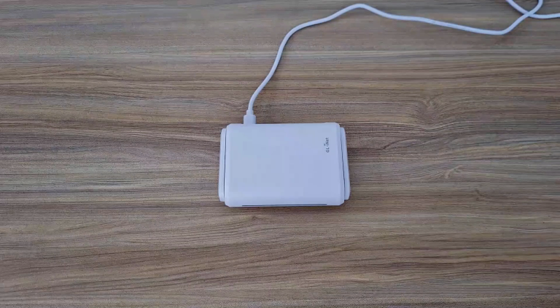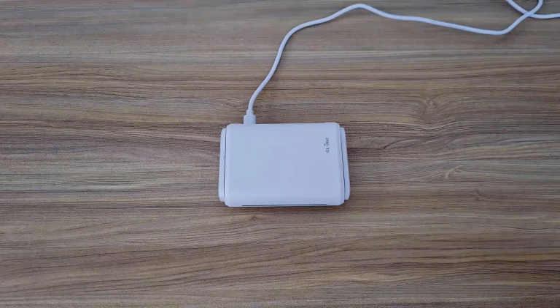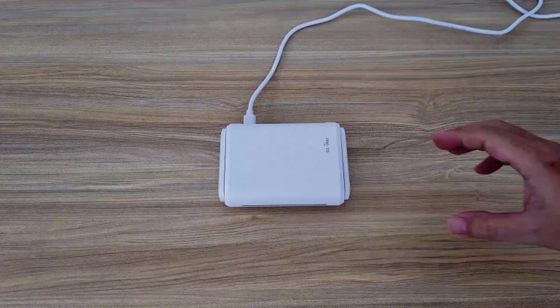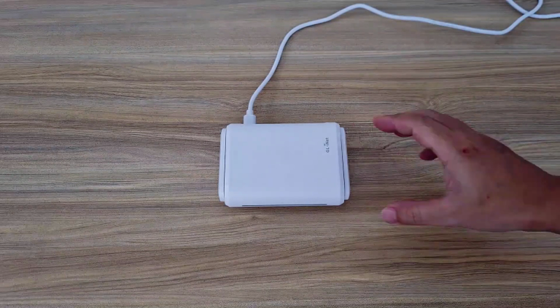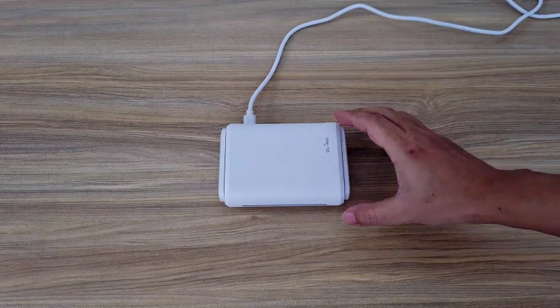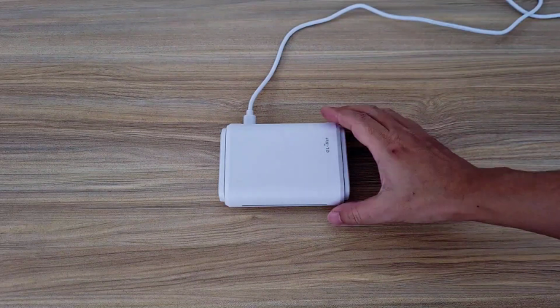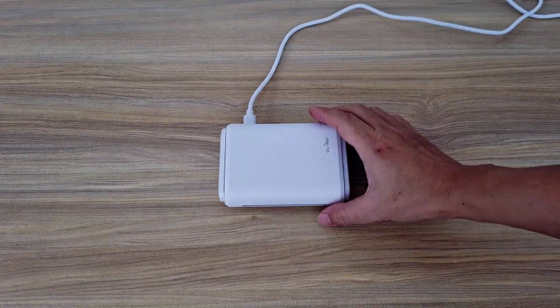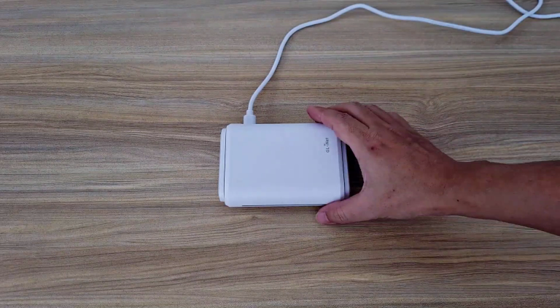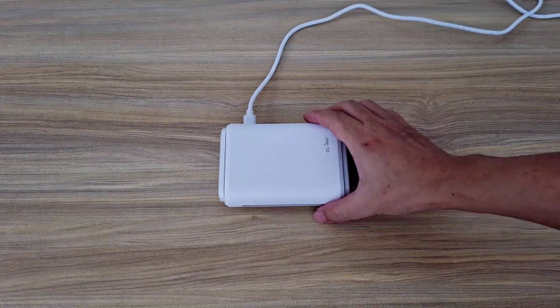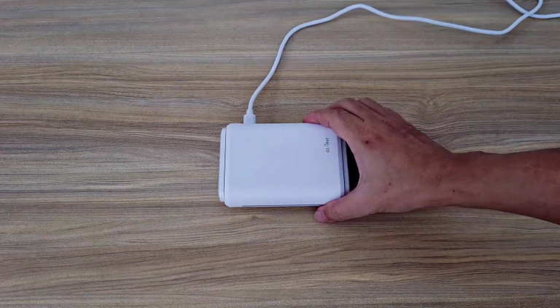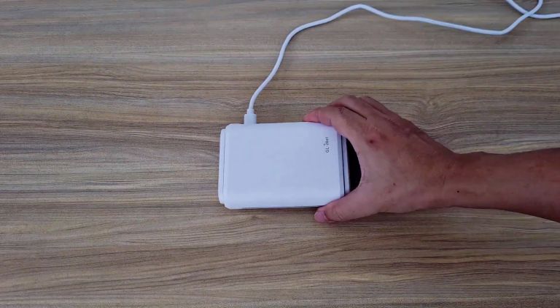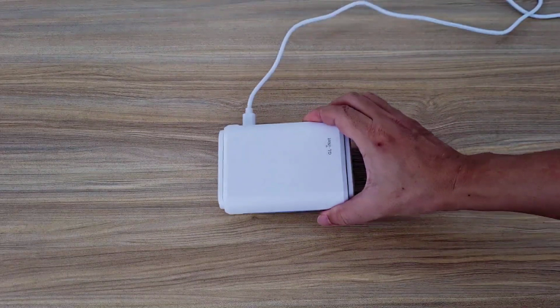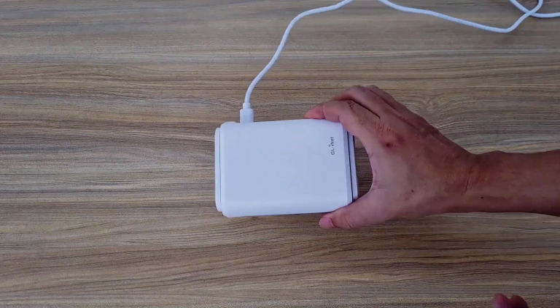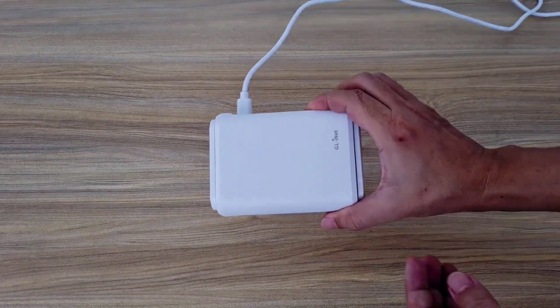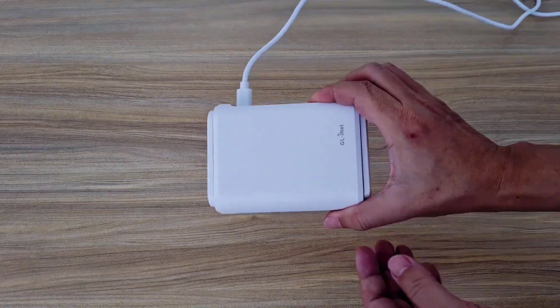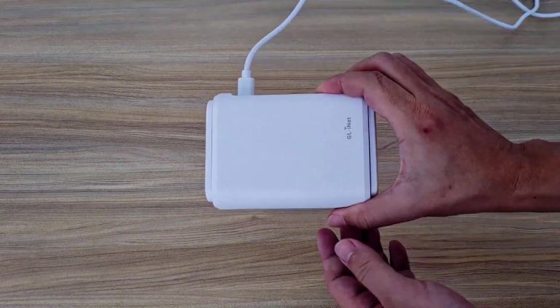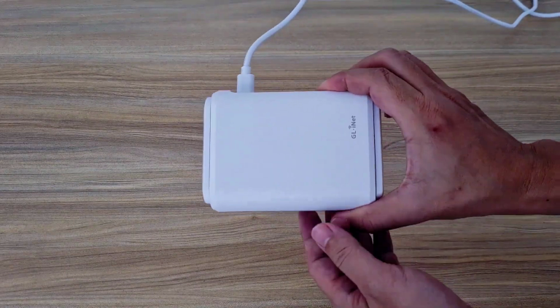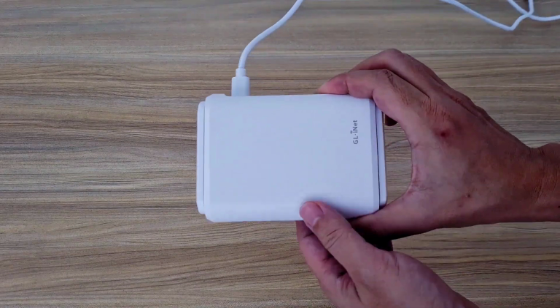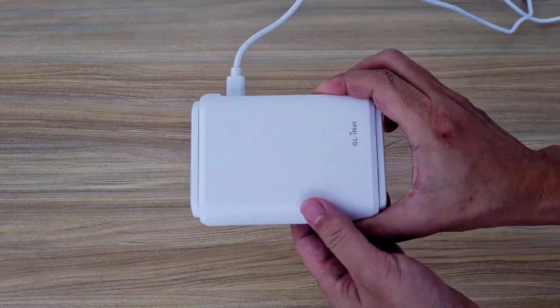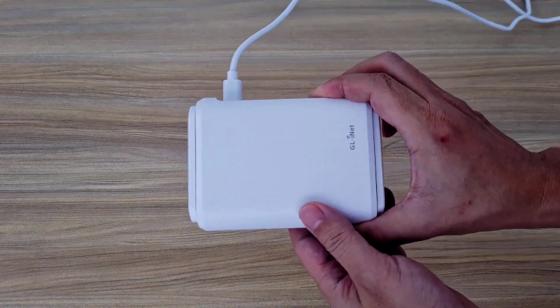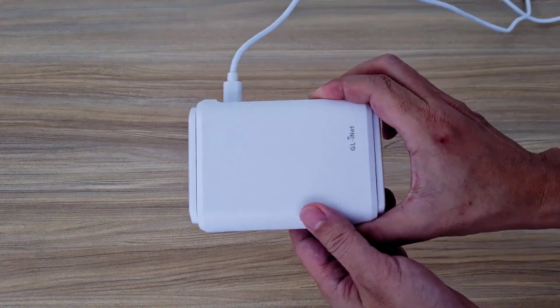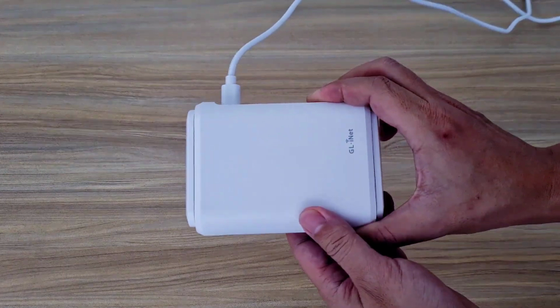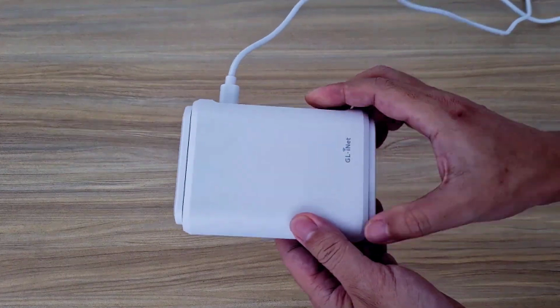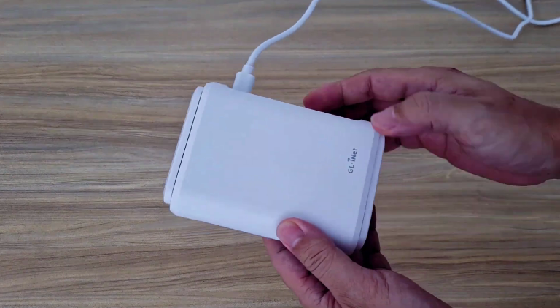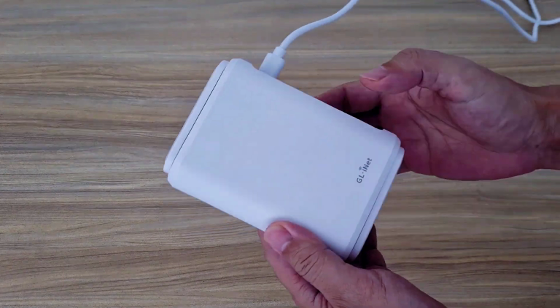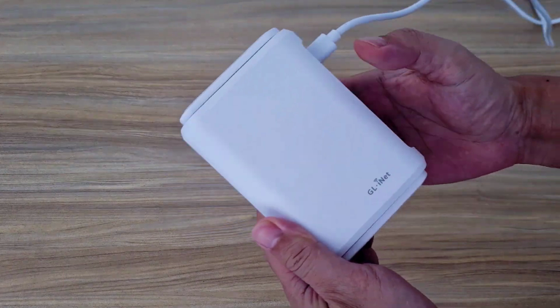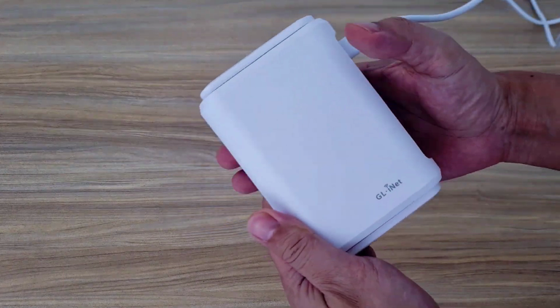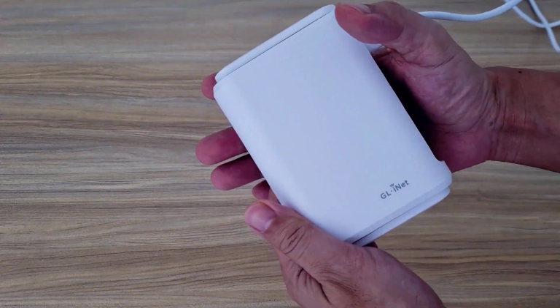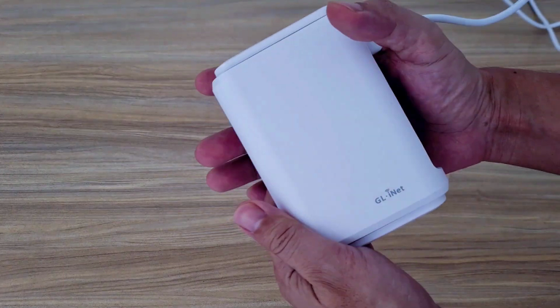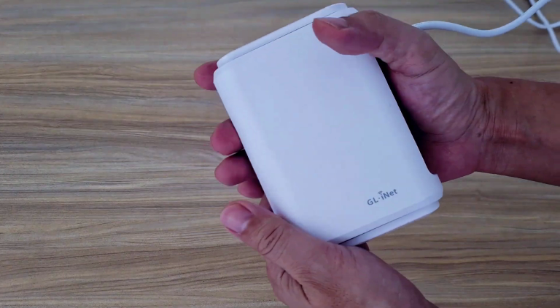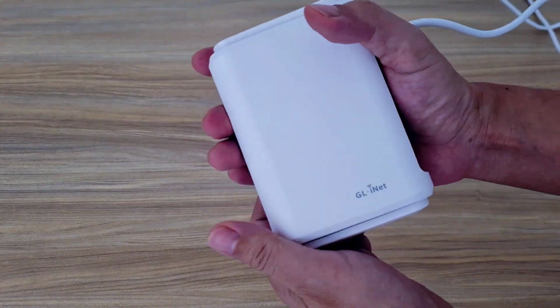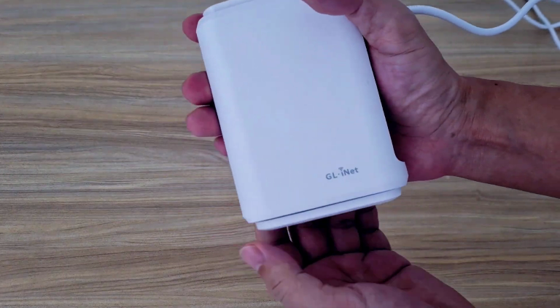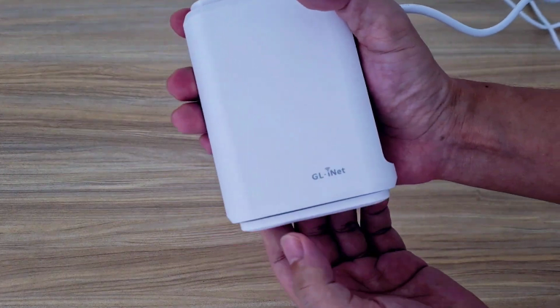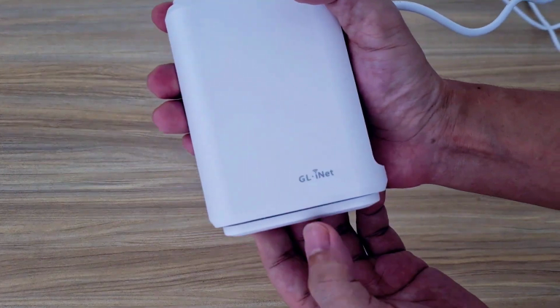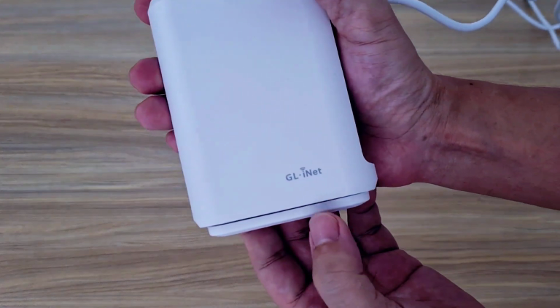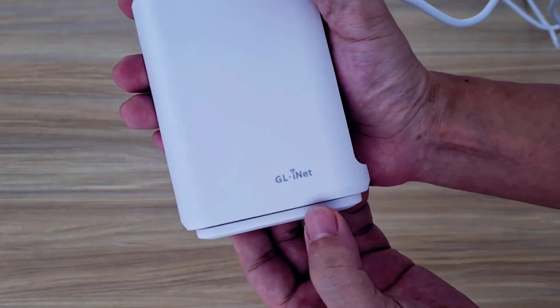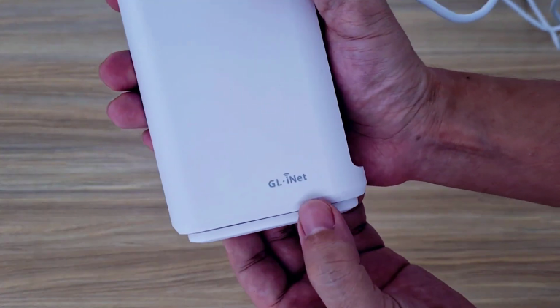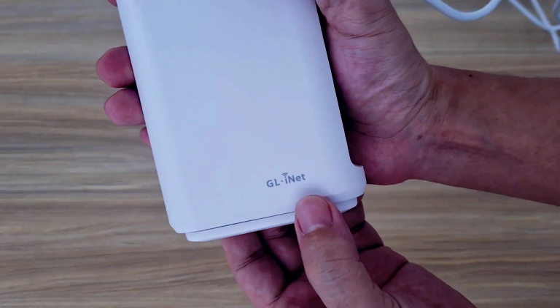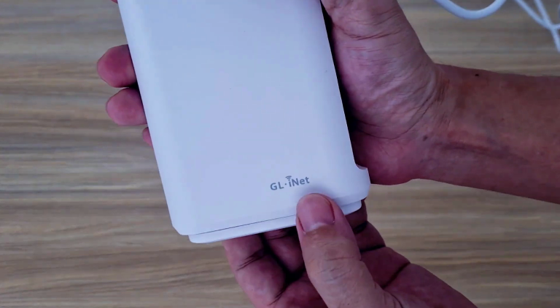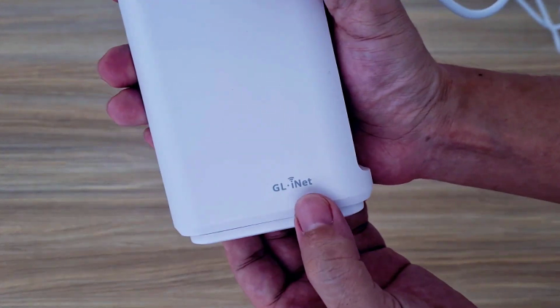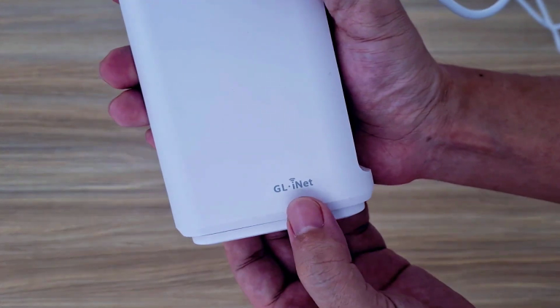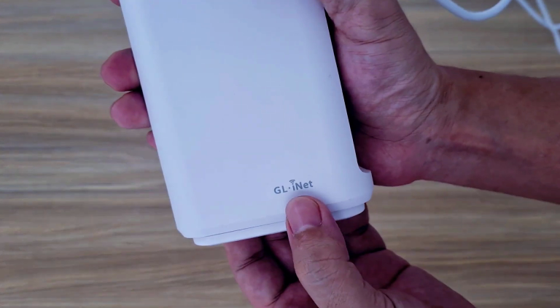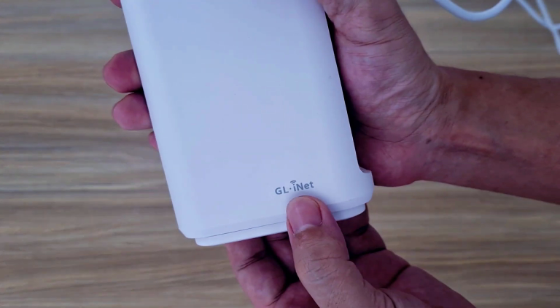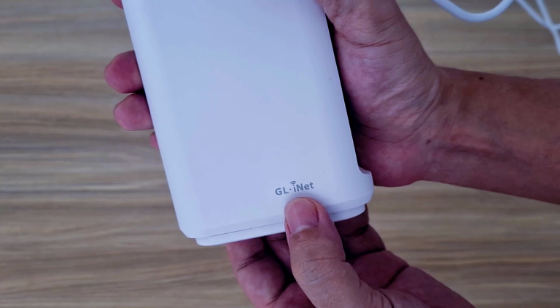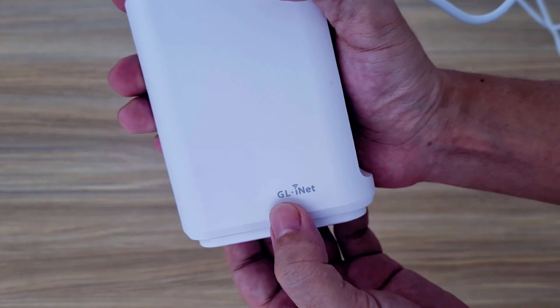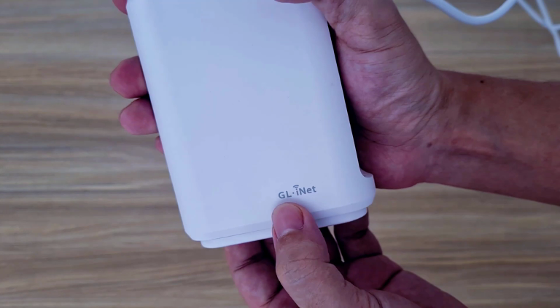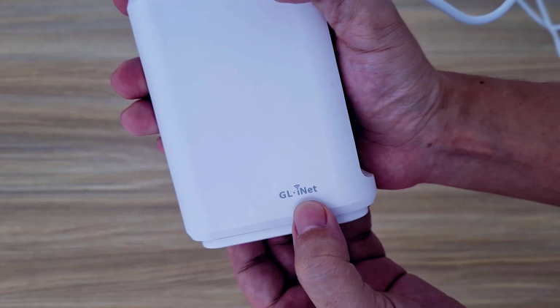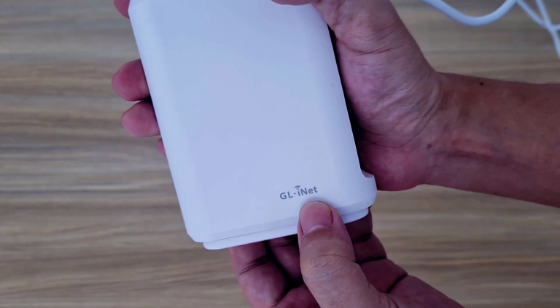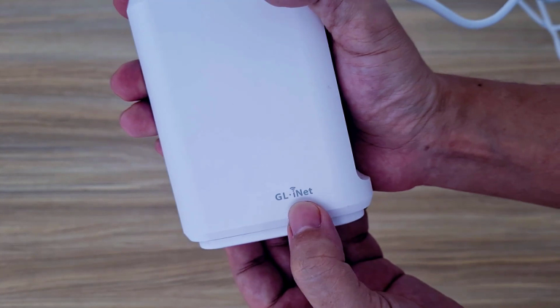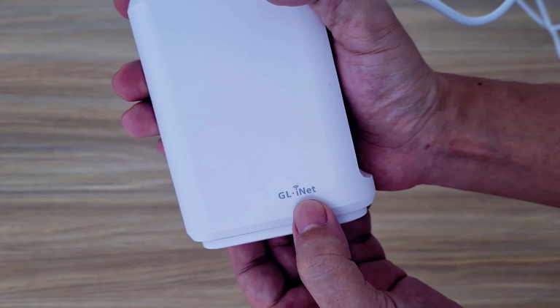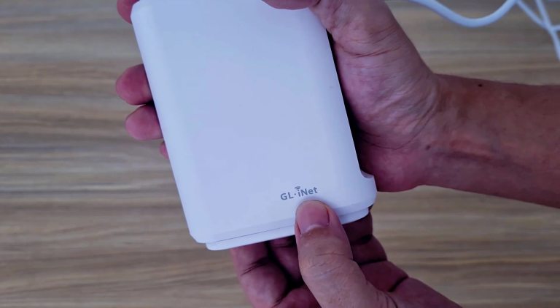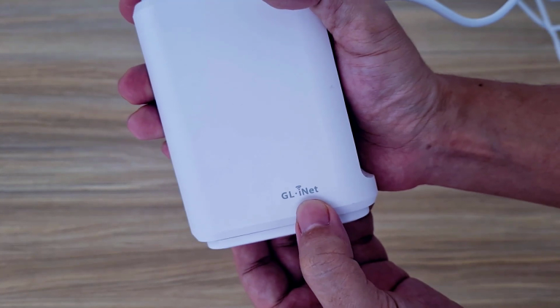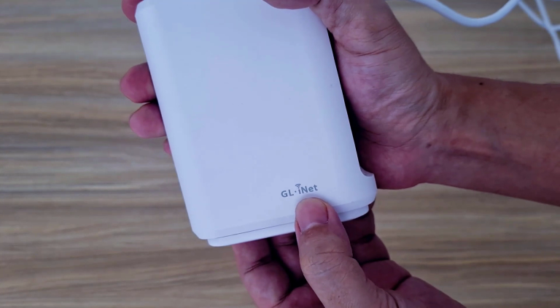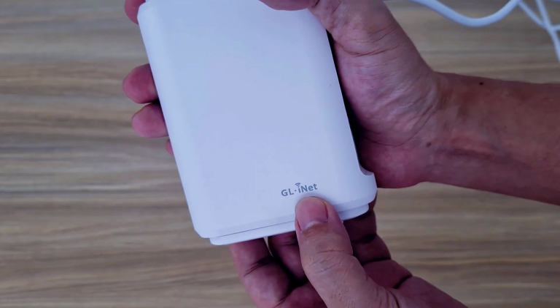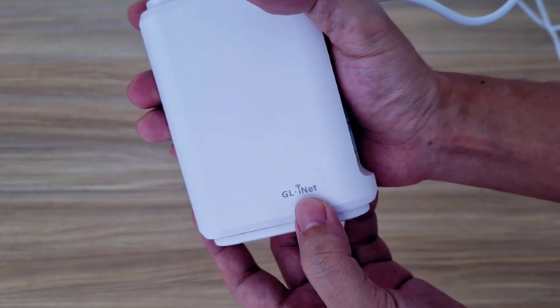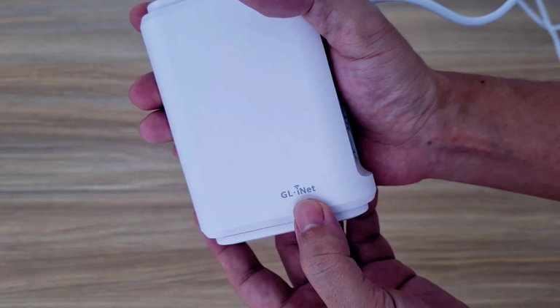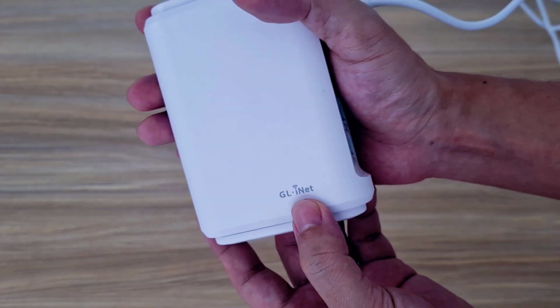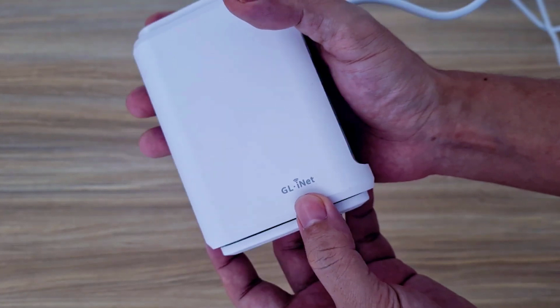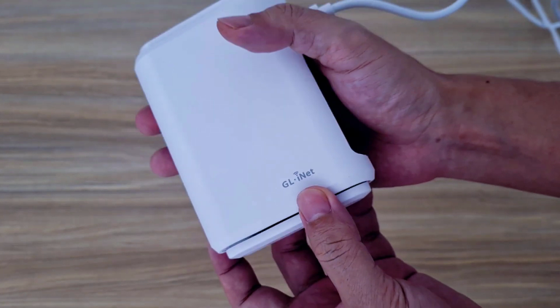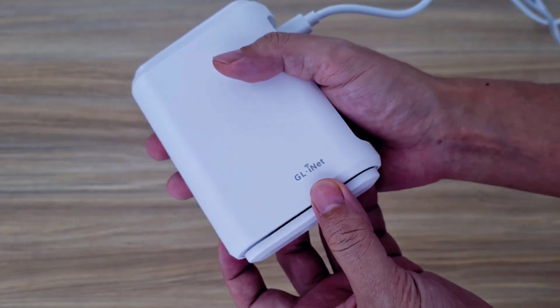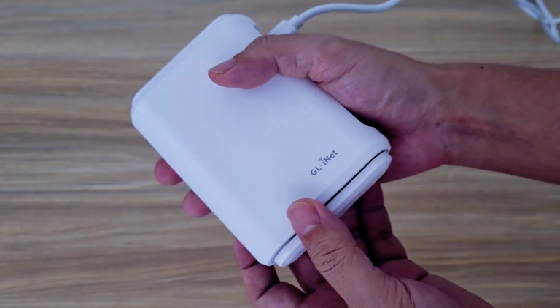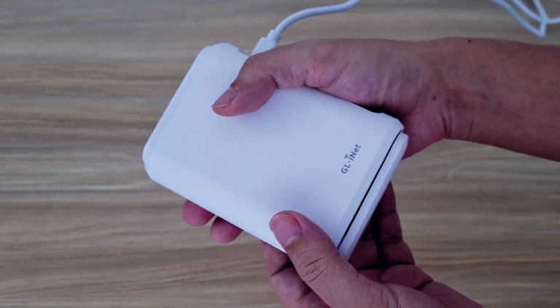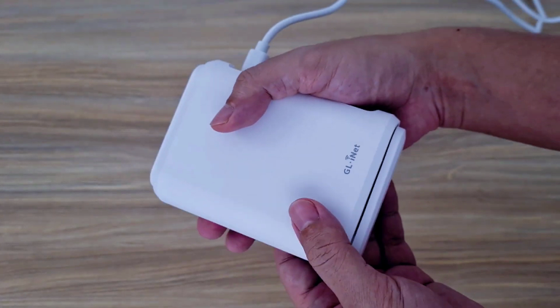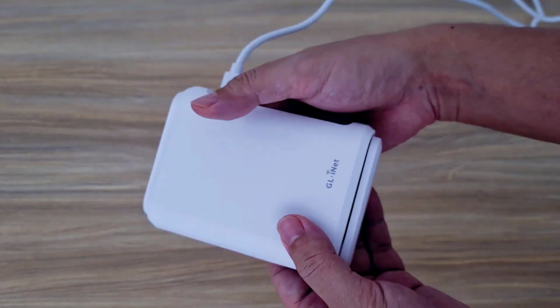Welcome to the GL.iNet router setup. This is the device — a compact device, great for travel.